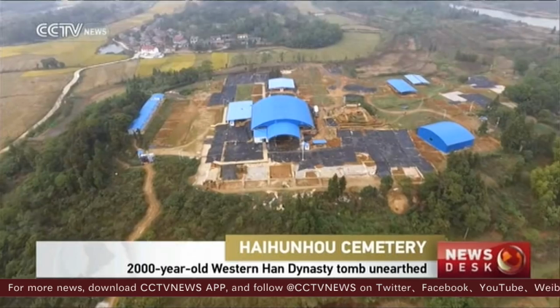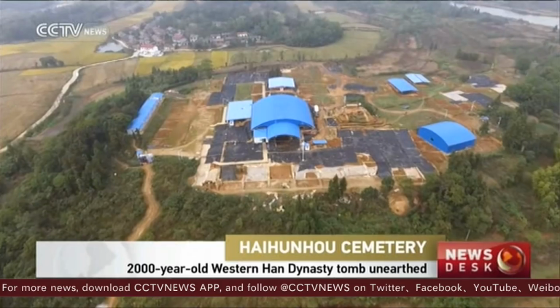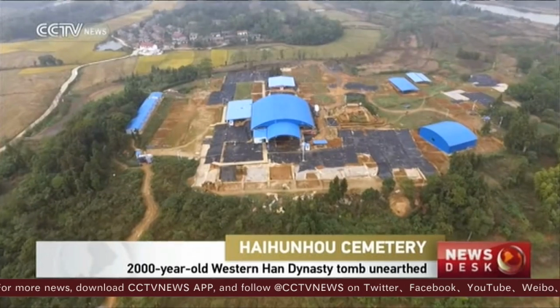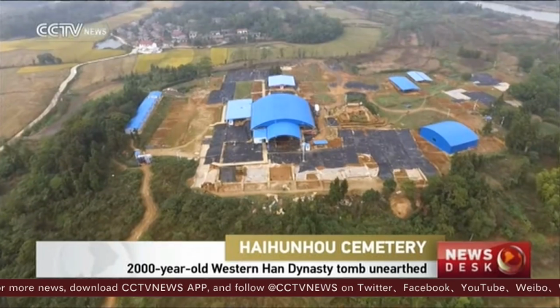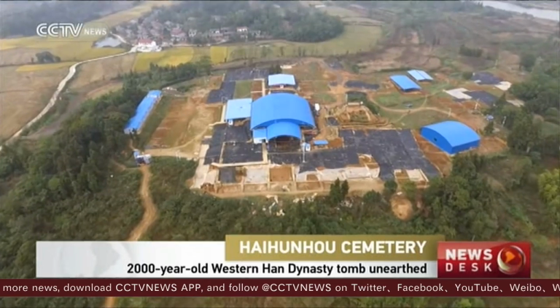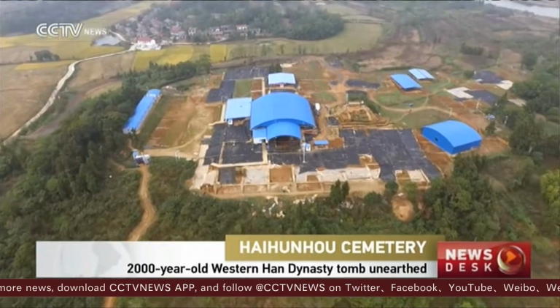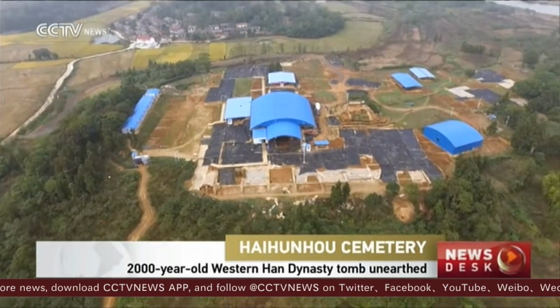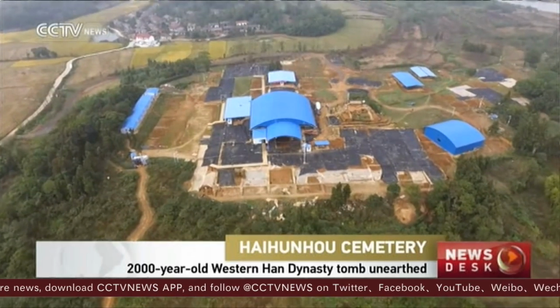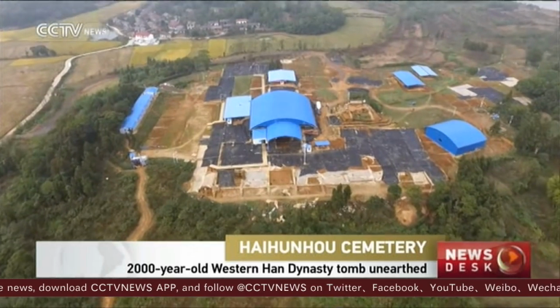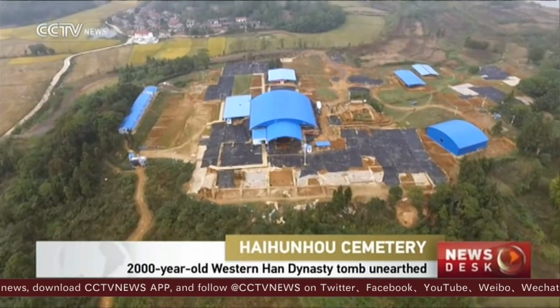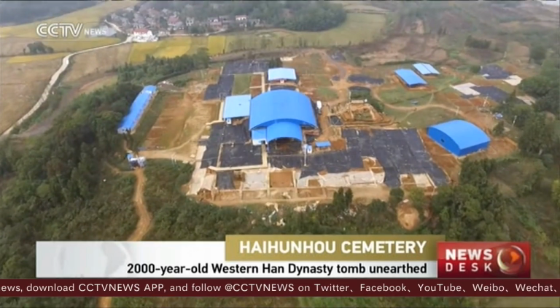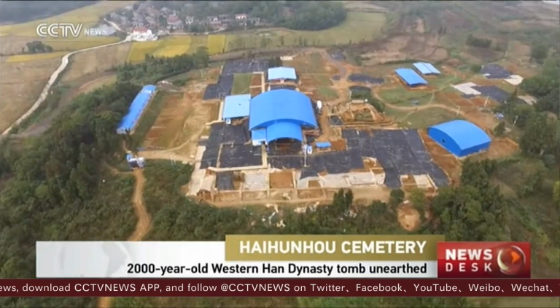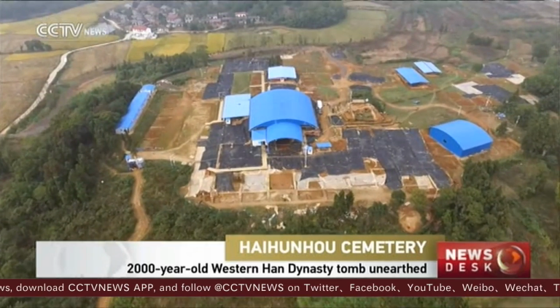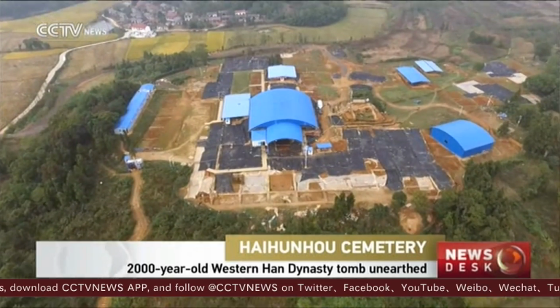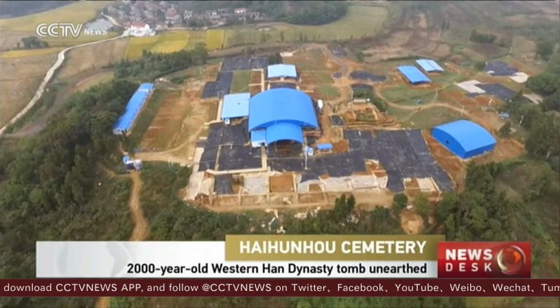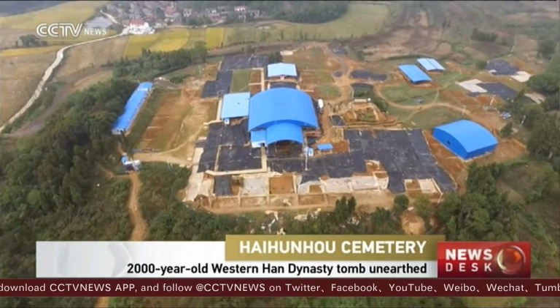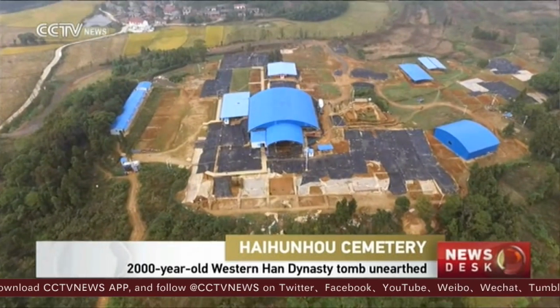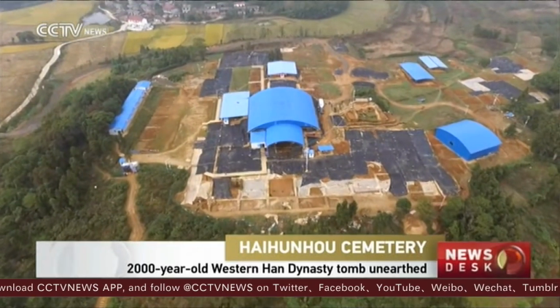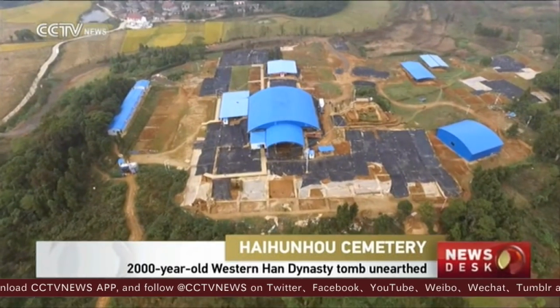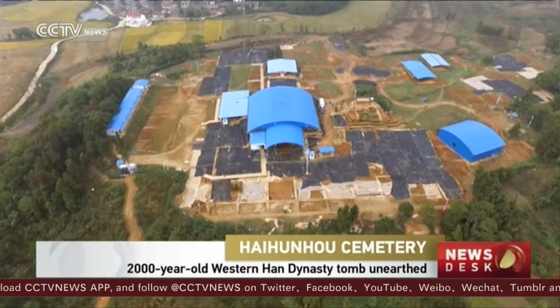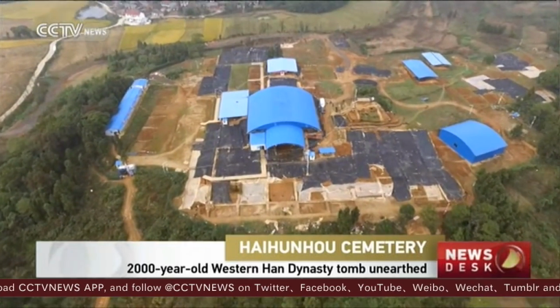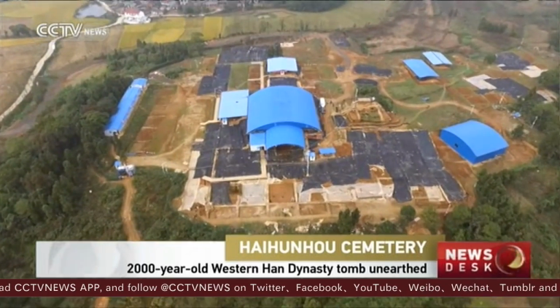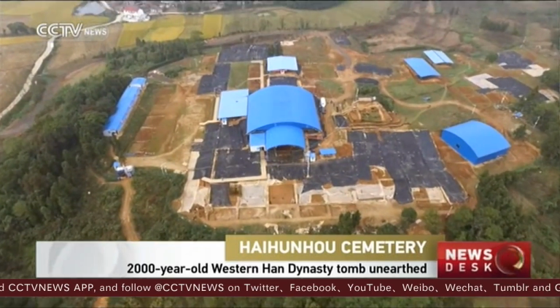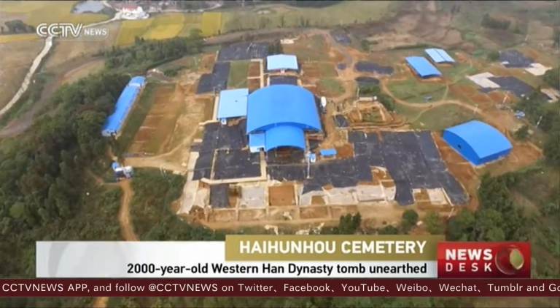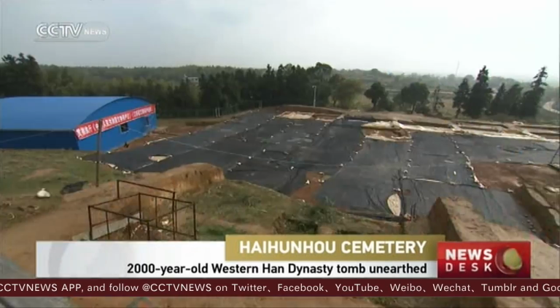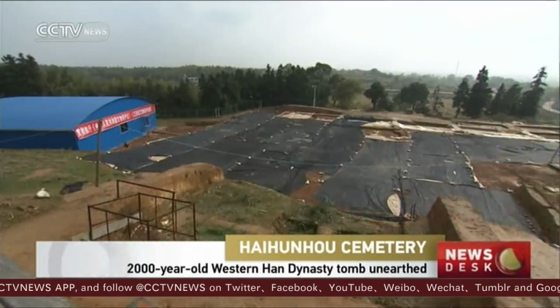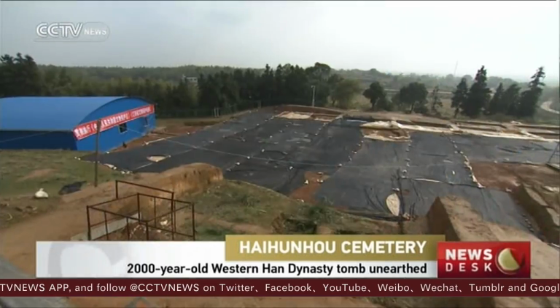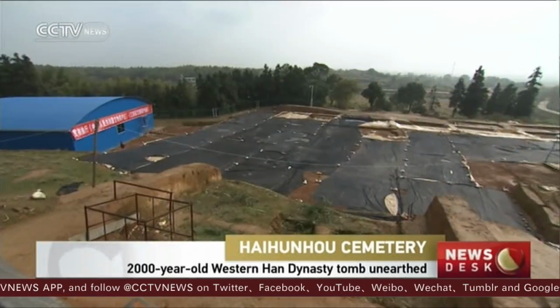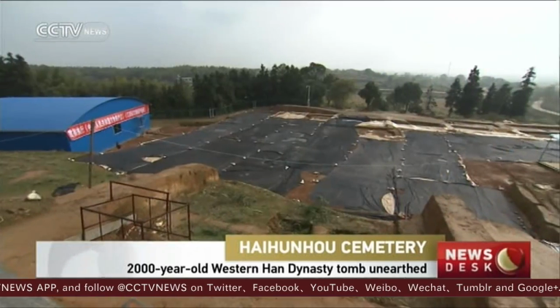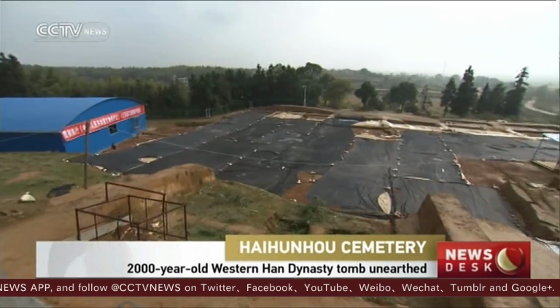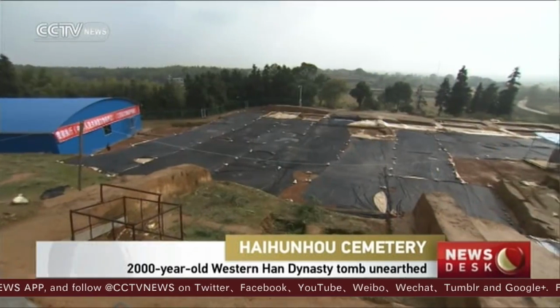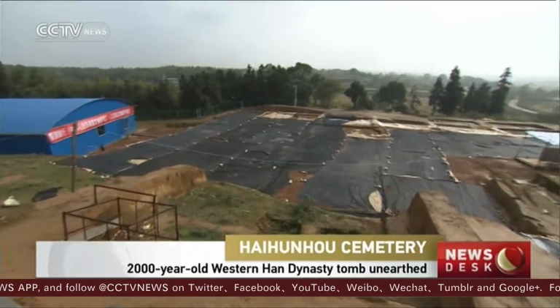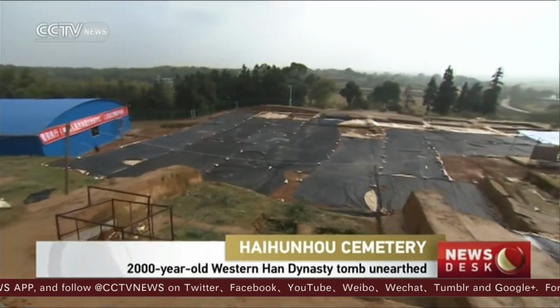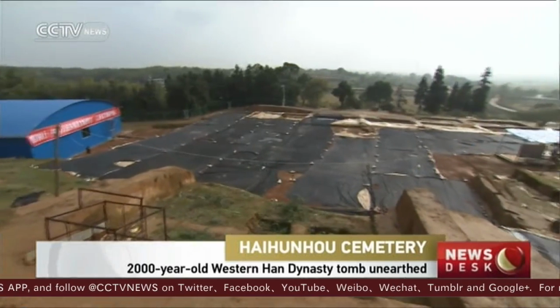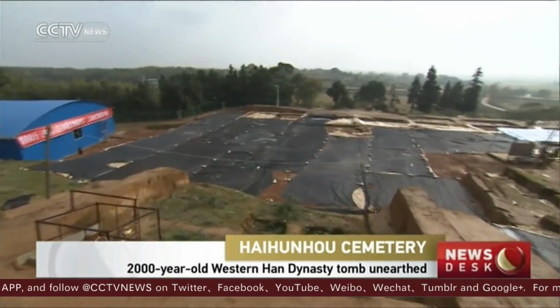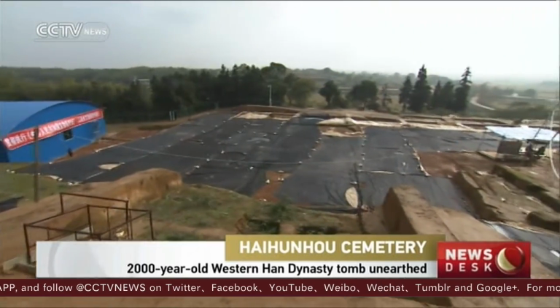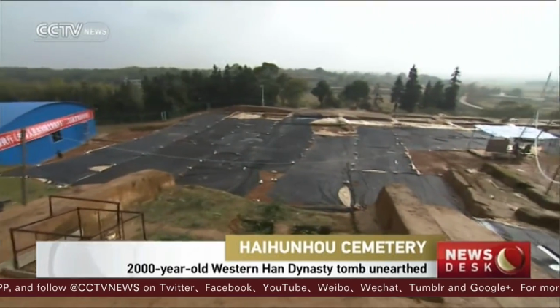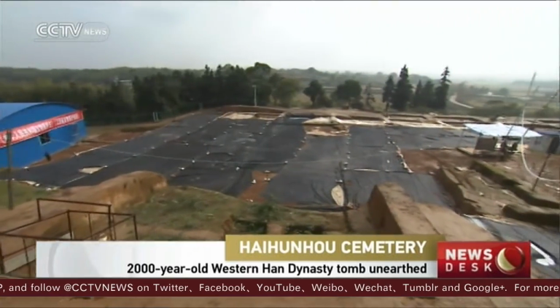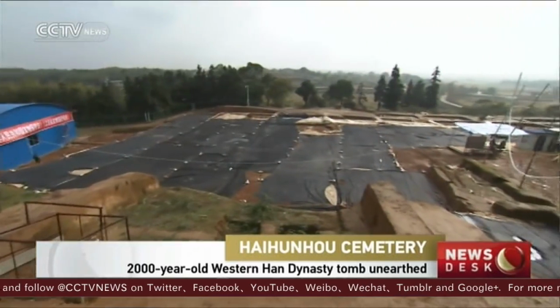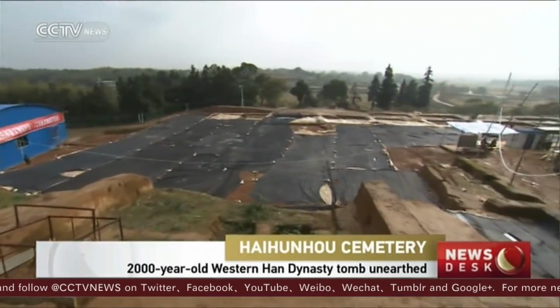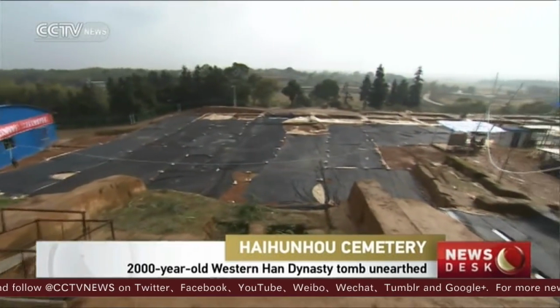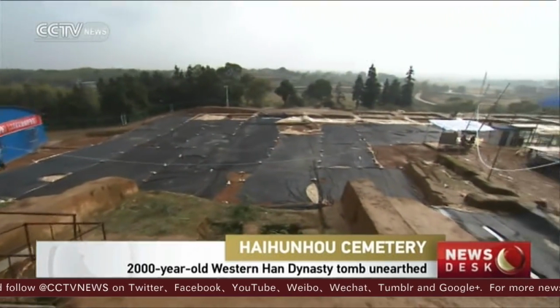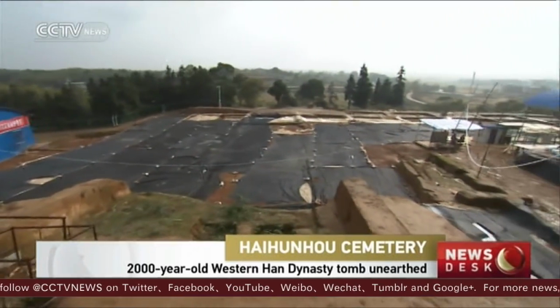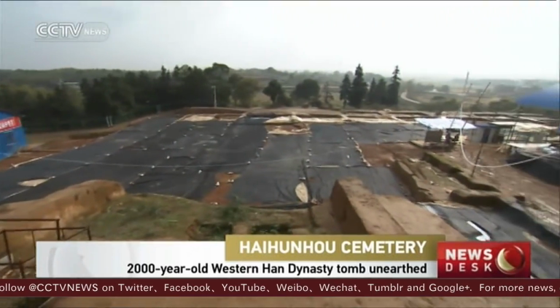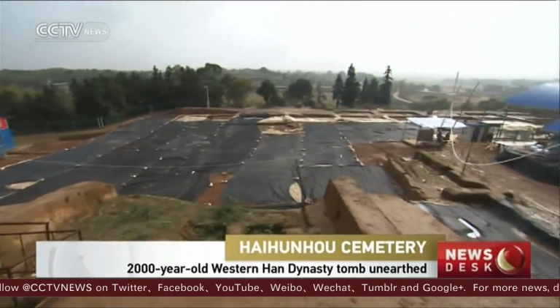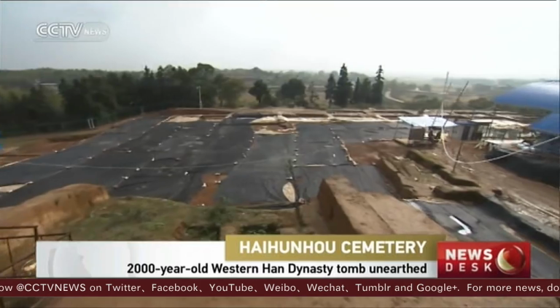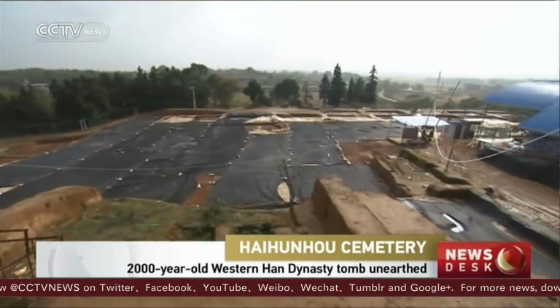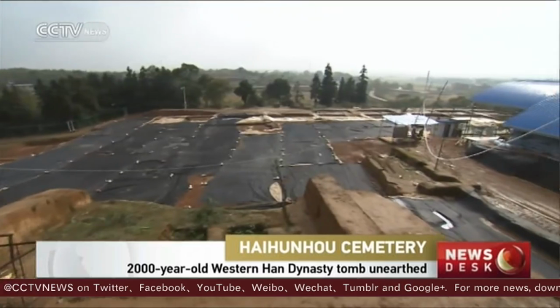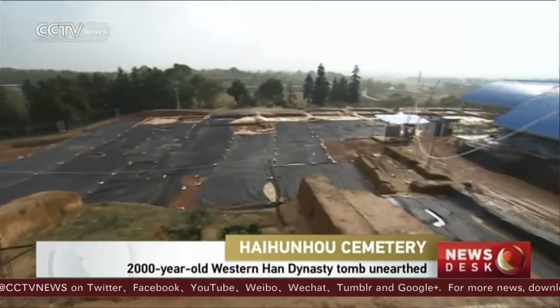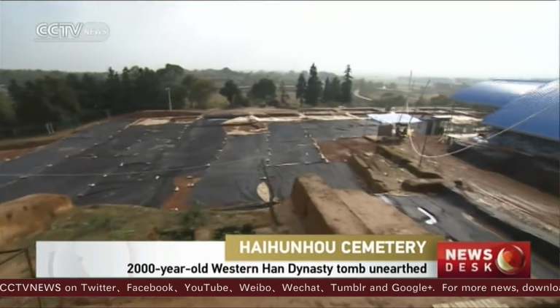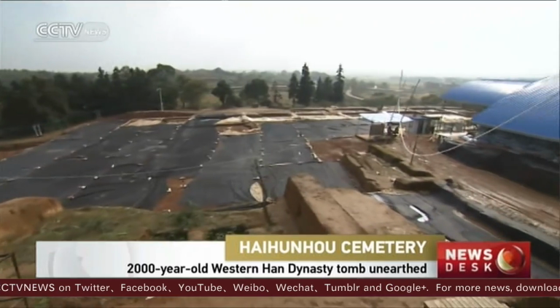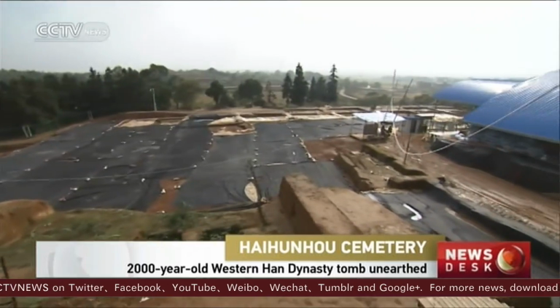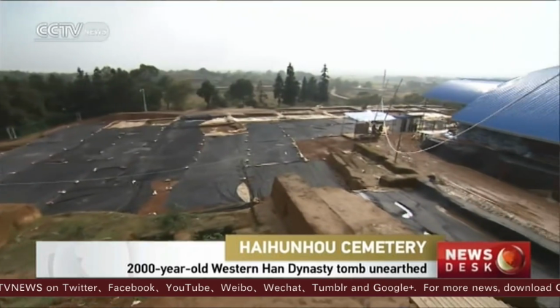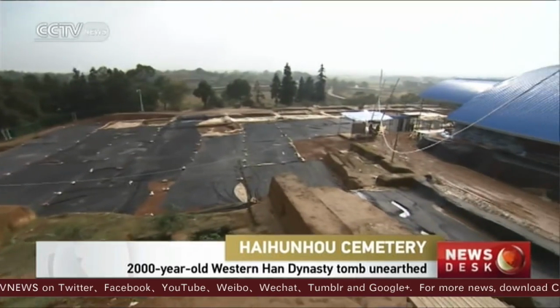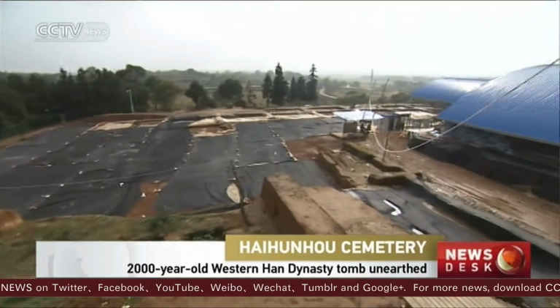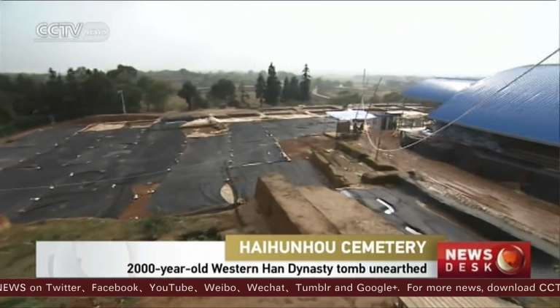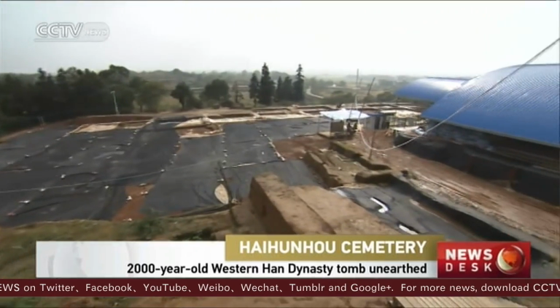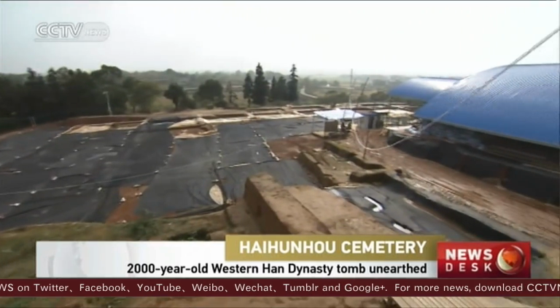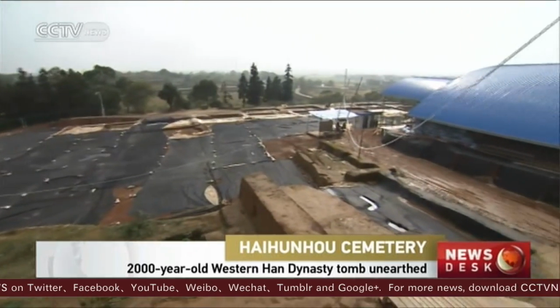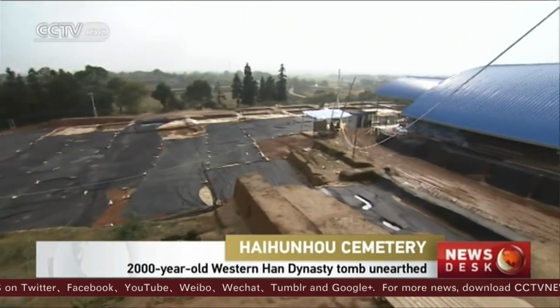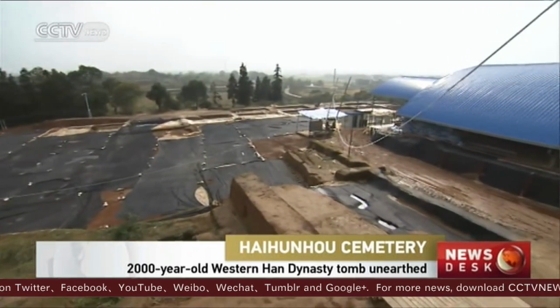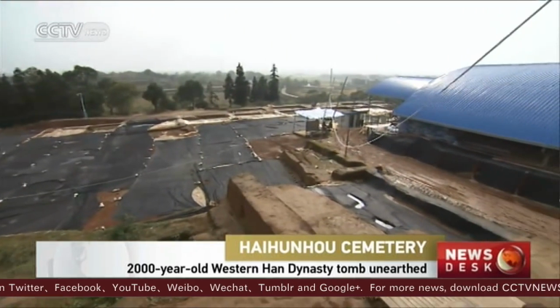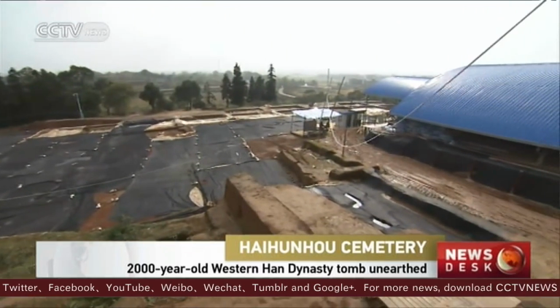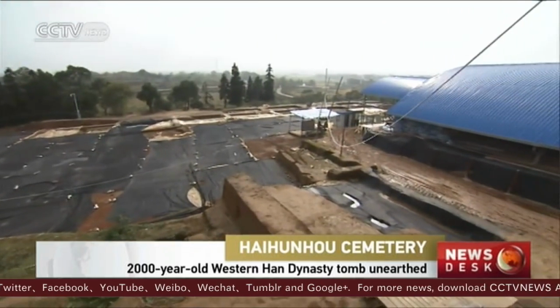Dating back more than 2,000 years, Hai Hun Ho is the best preserved royal tomb of the Western Han Dynasty ever found.